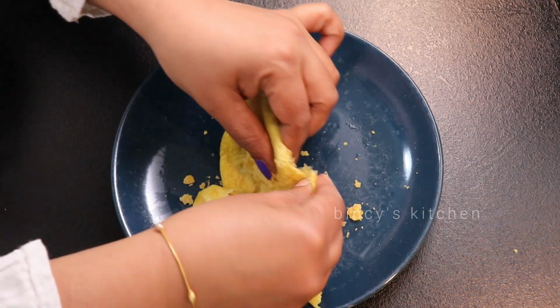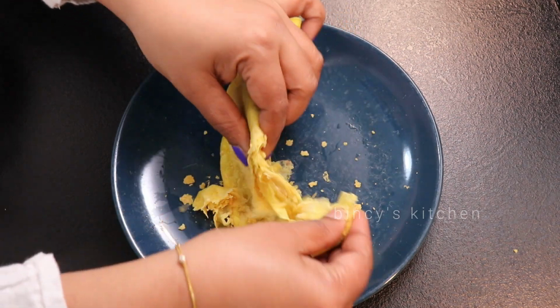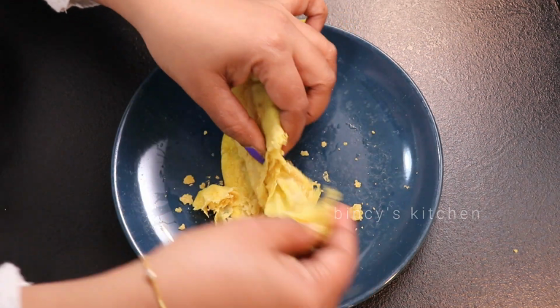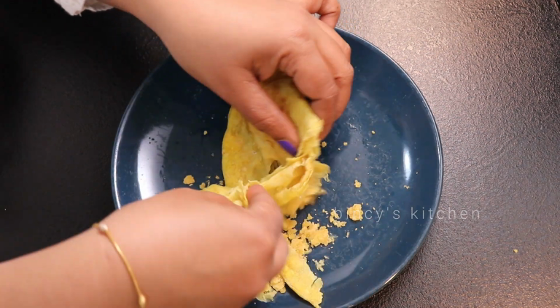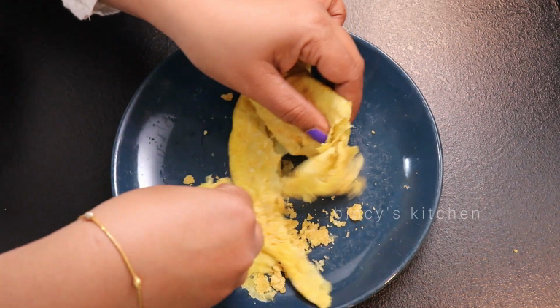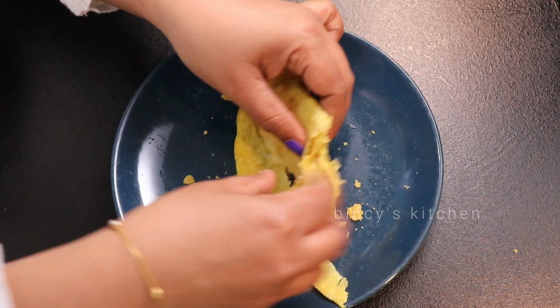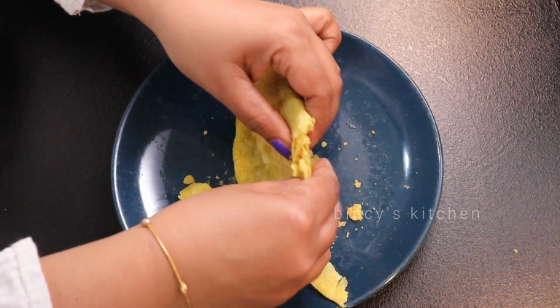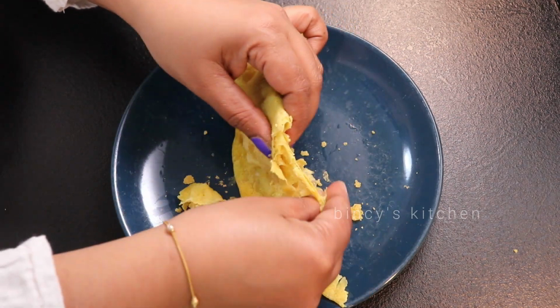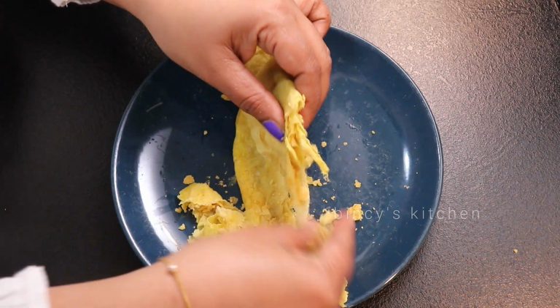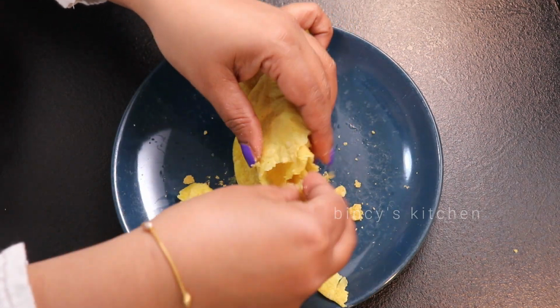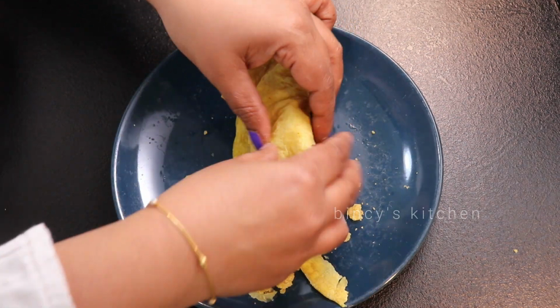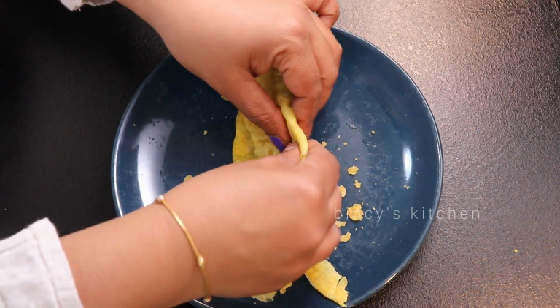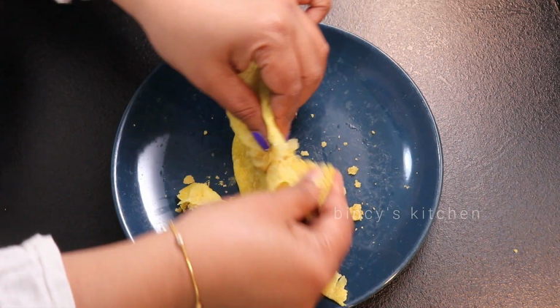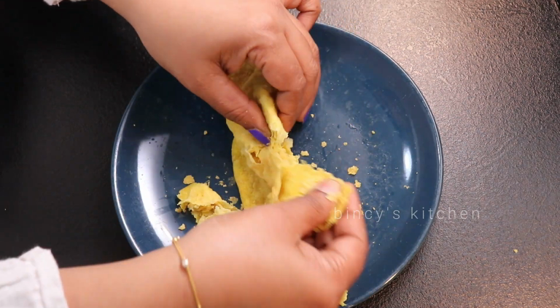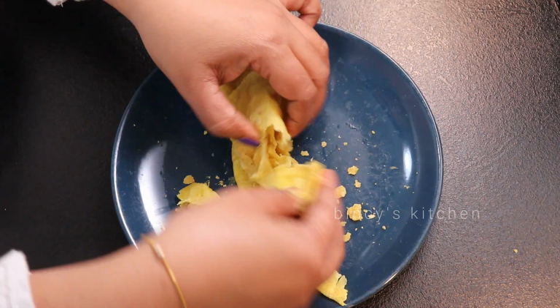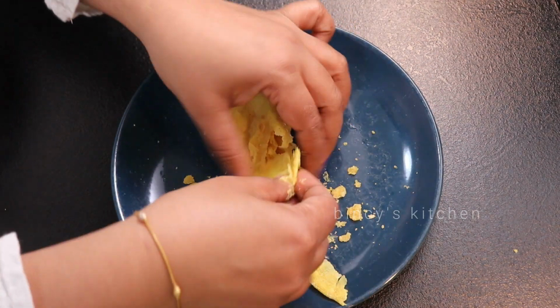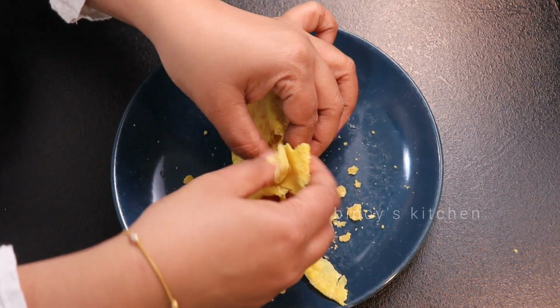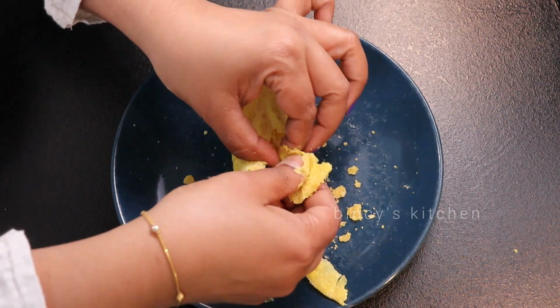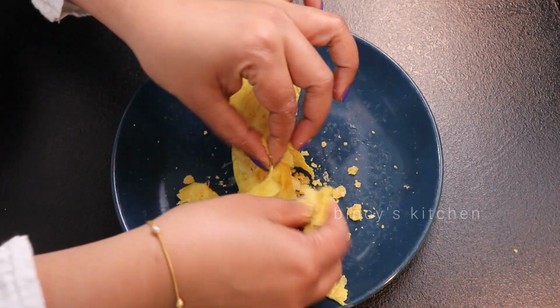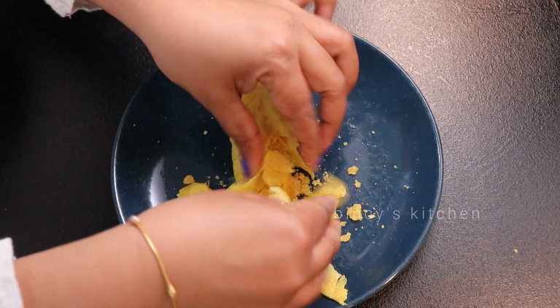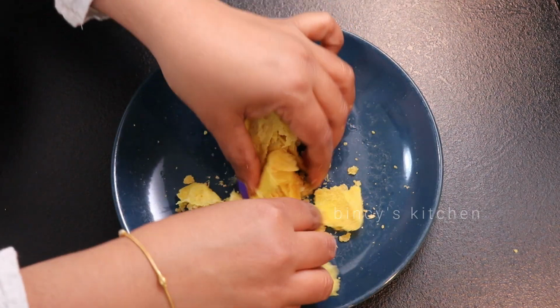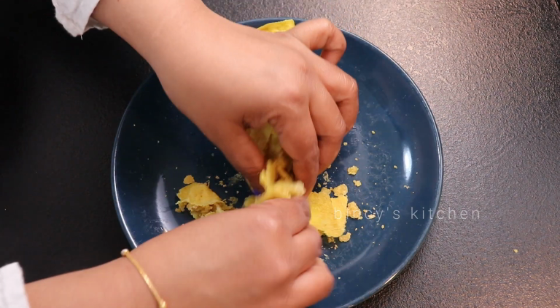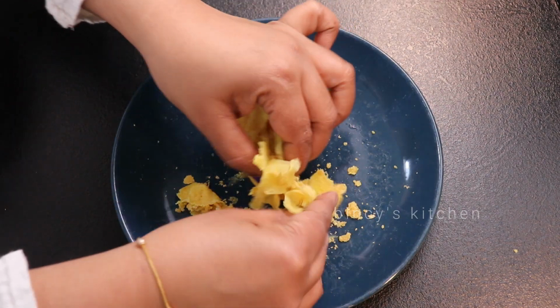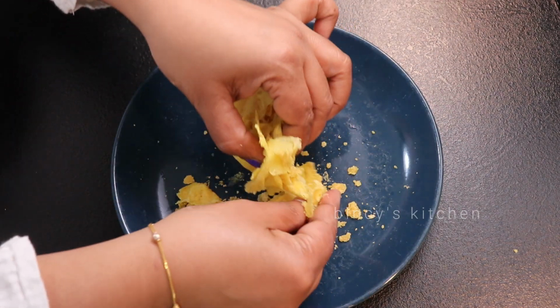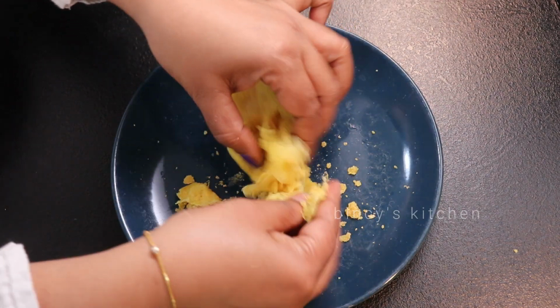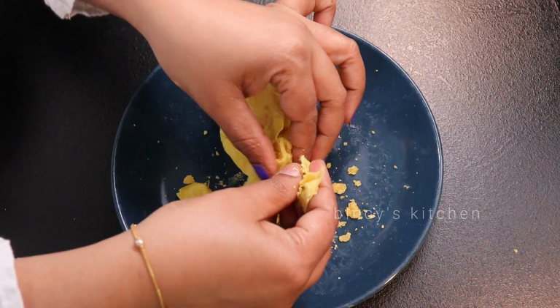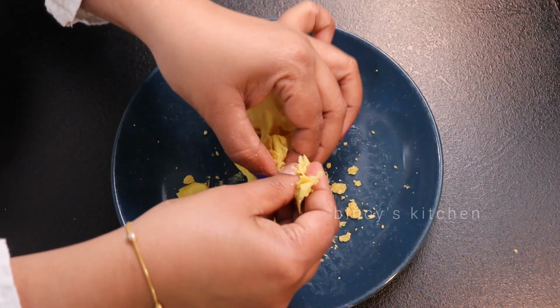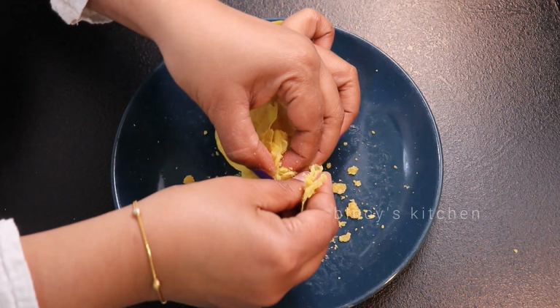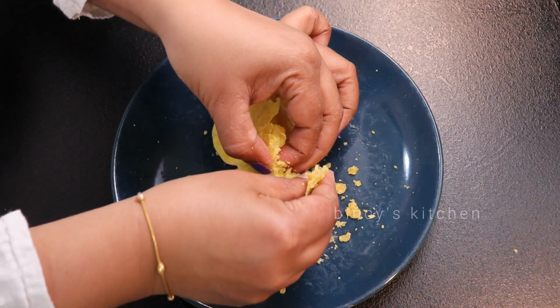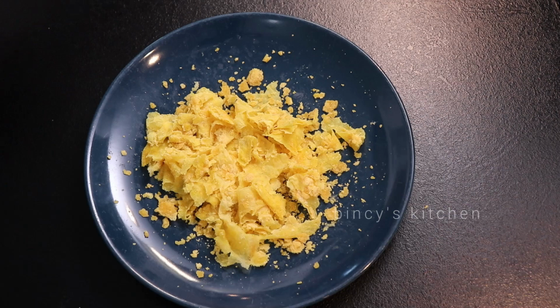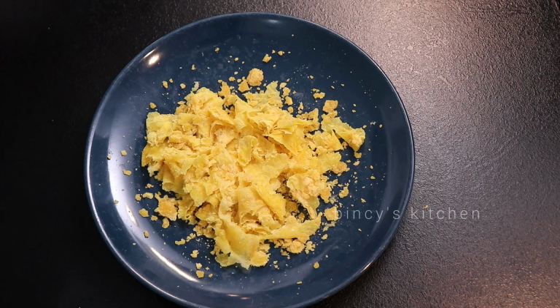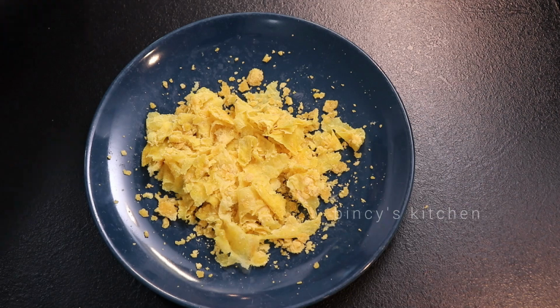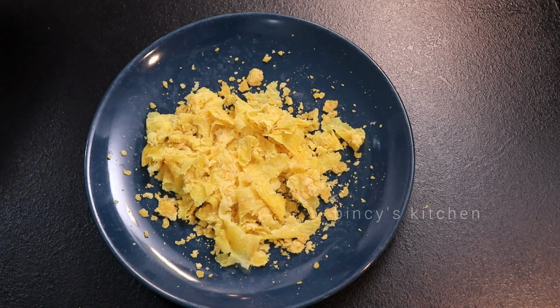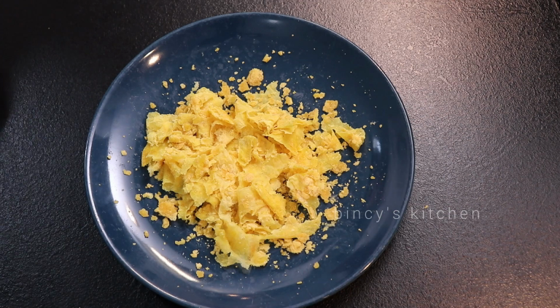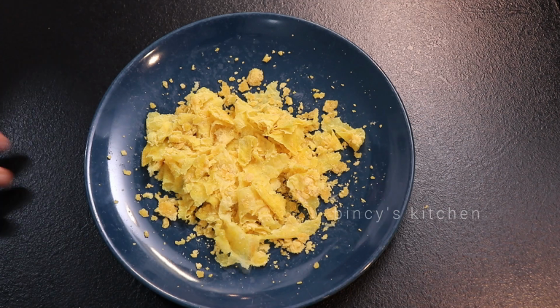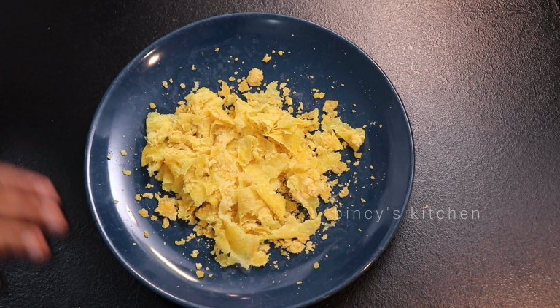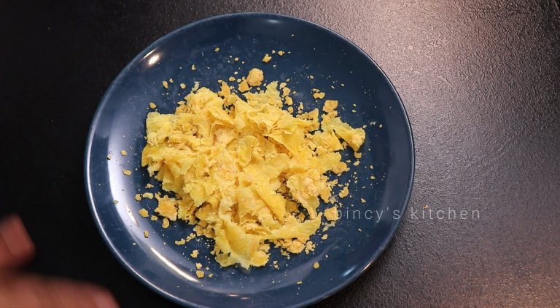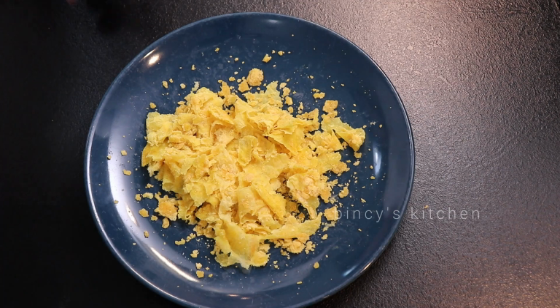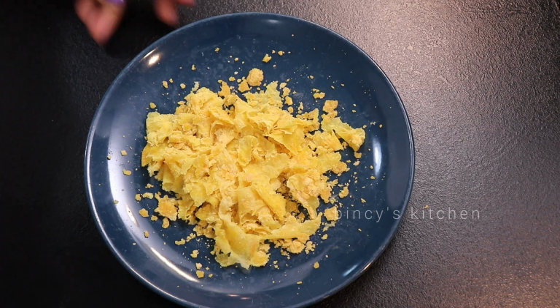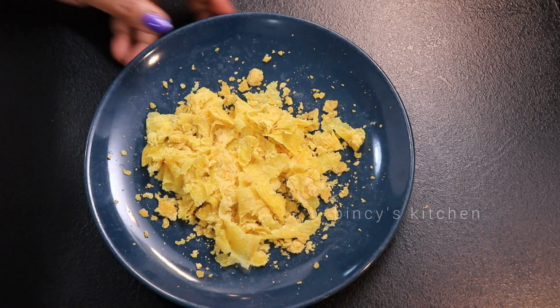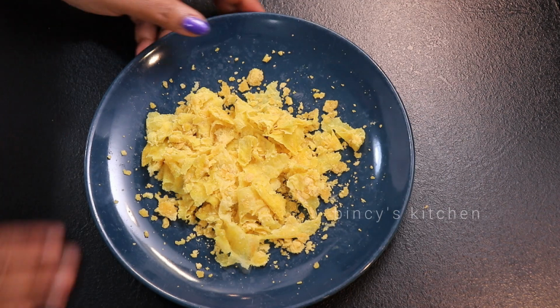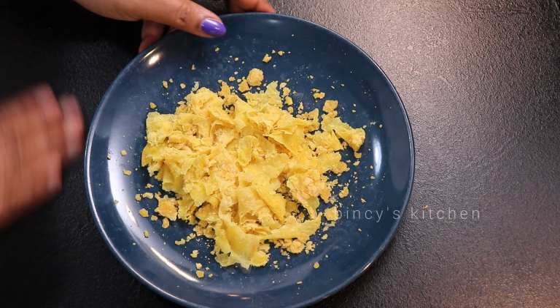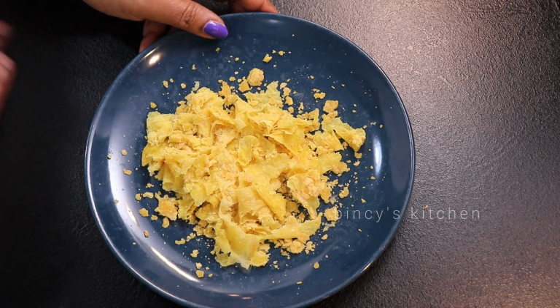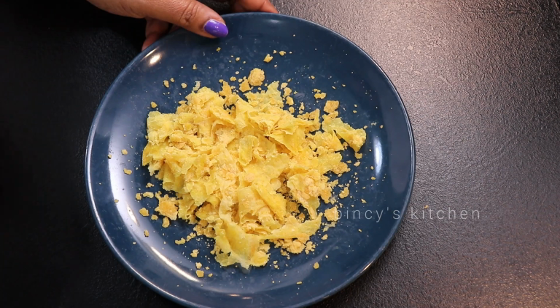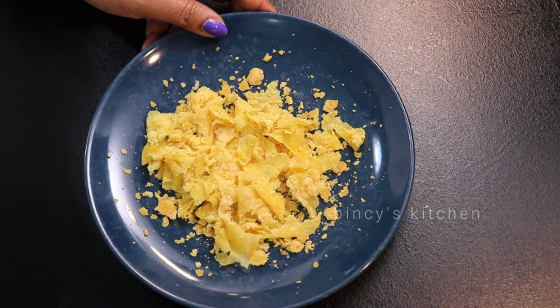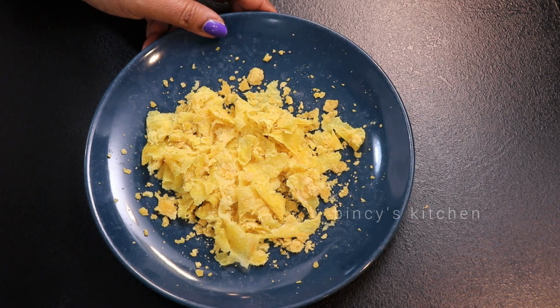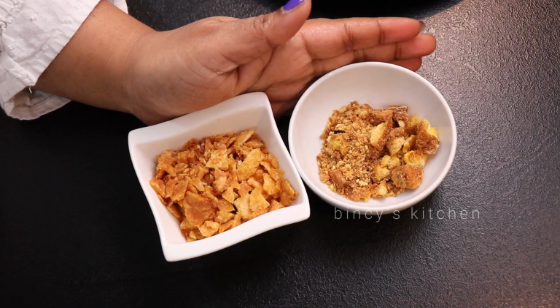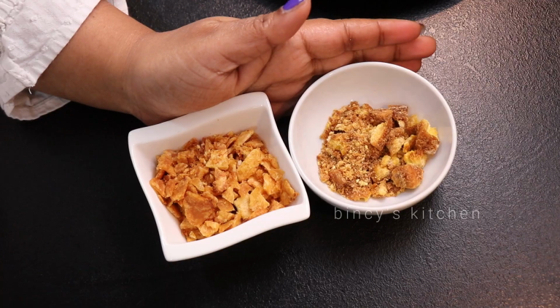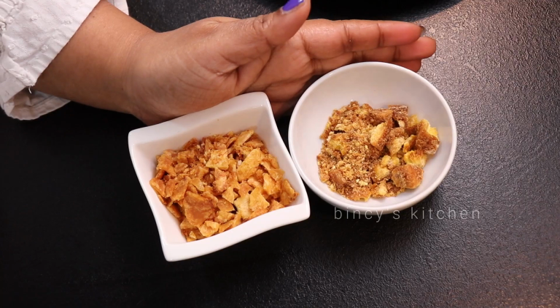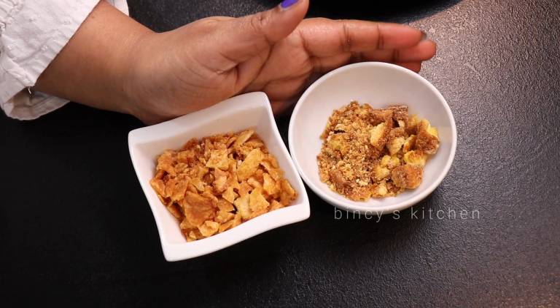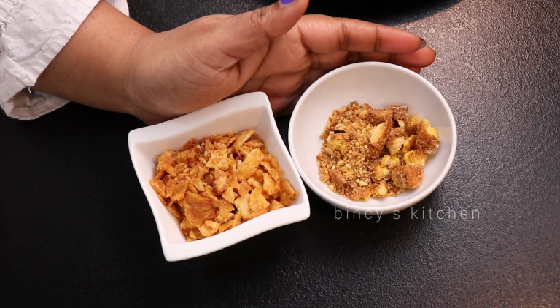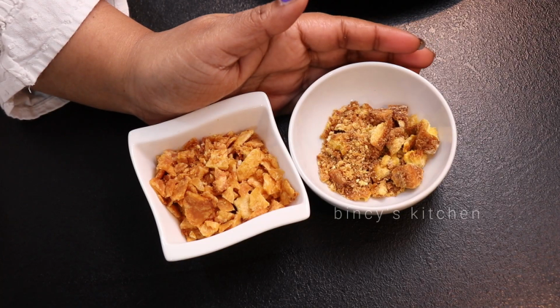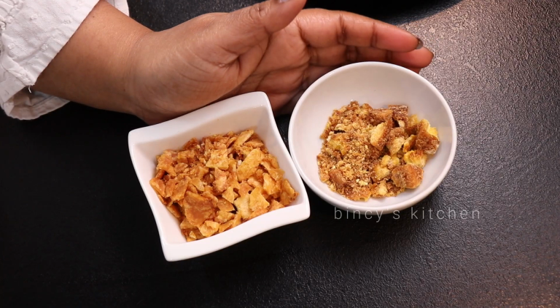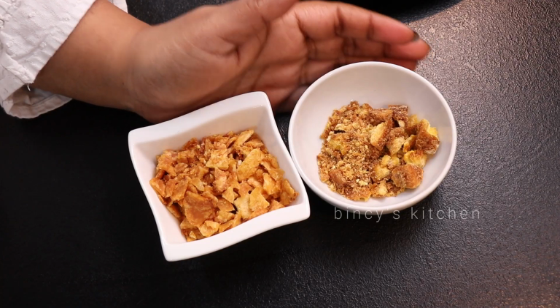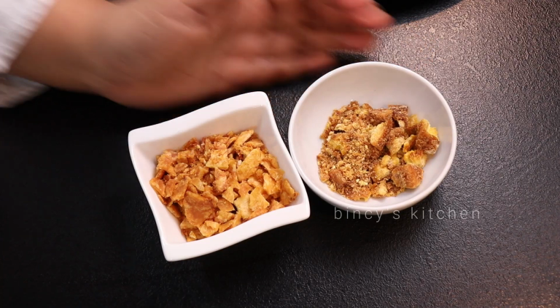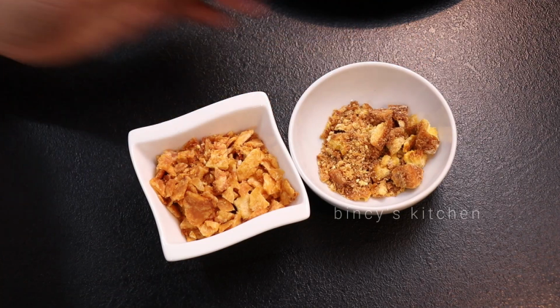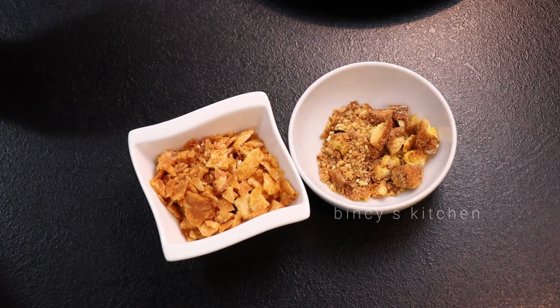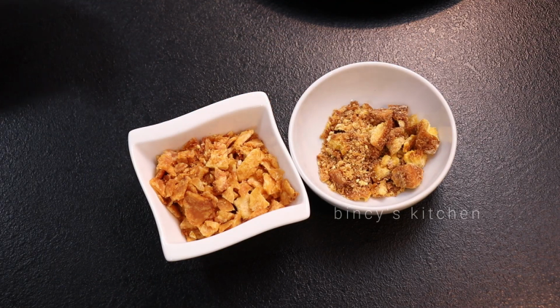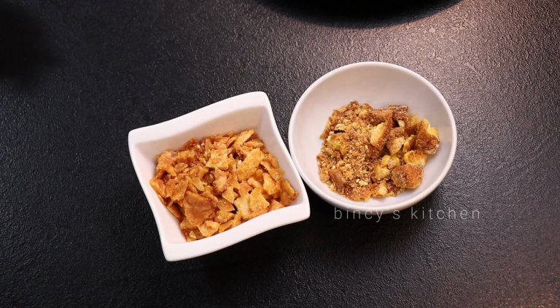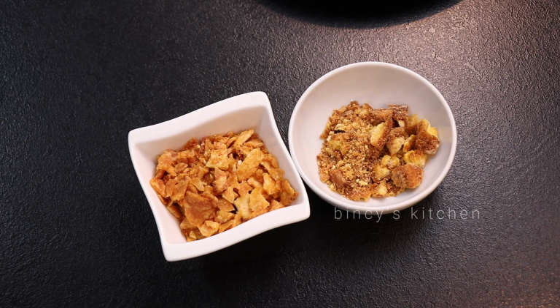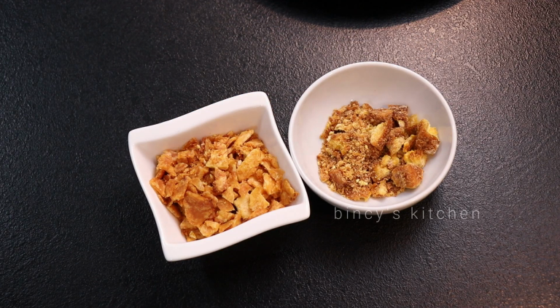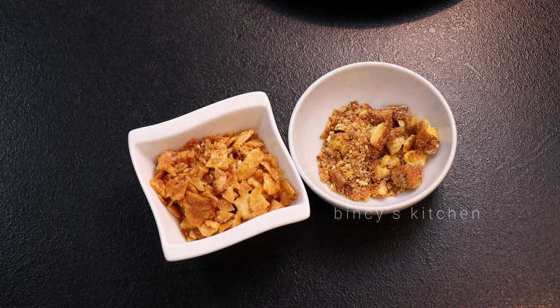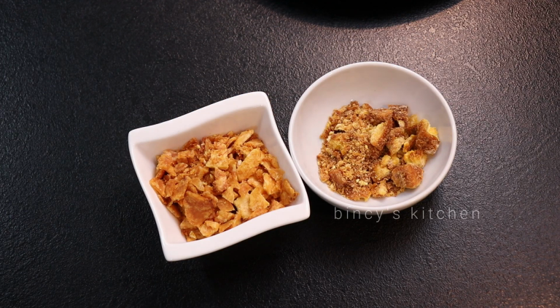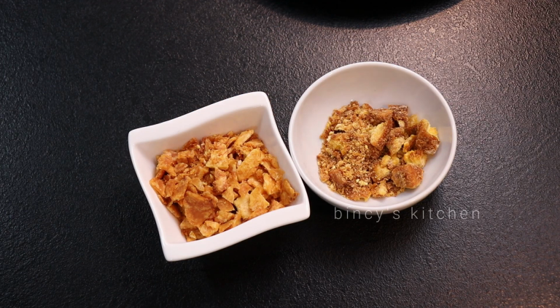We are going to have a bowl. We will have a bowl. You can have a bowl. We can have the bowl in the middle.